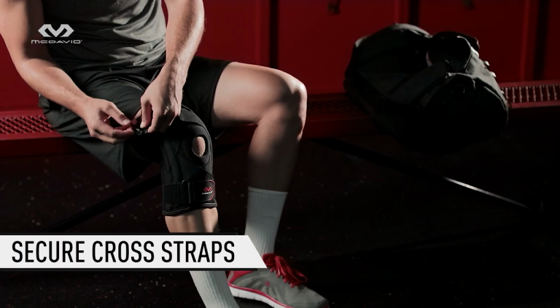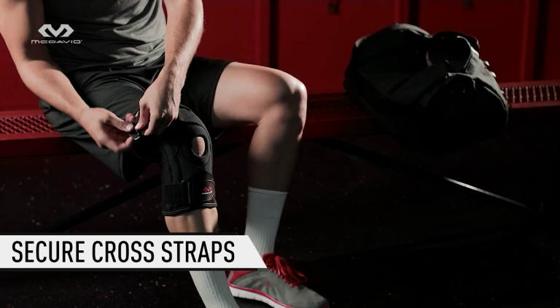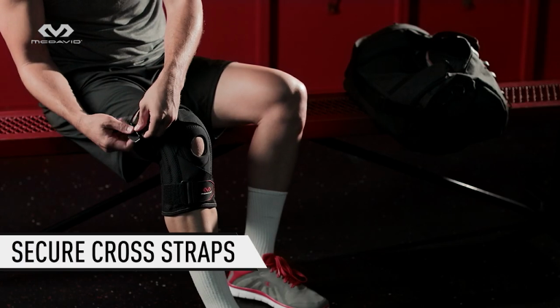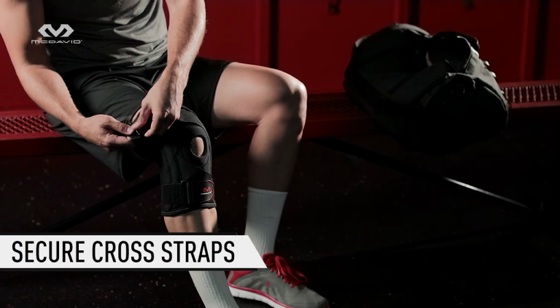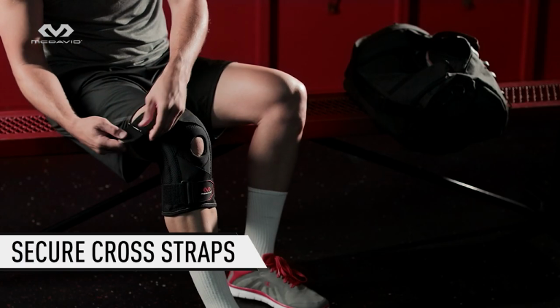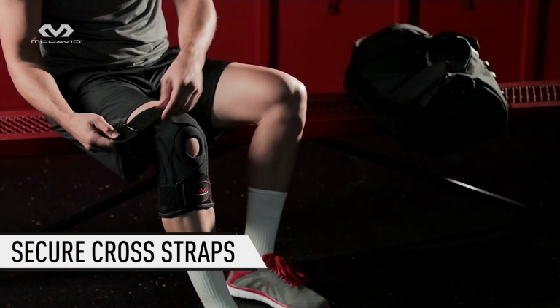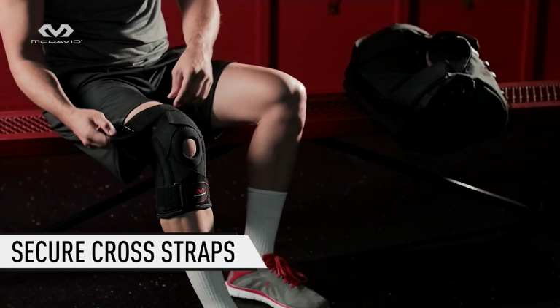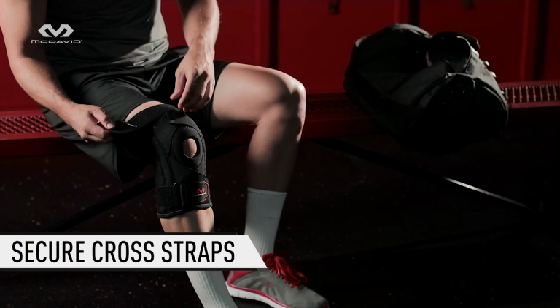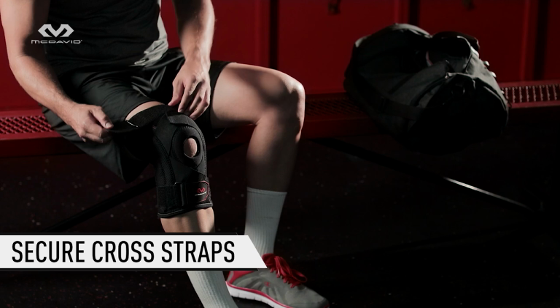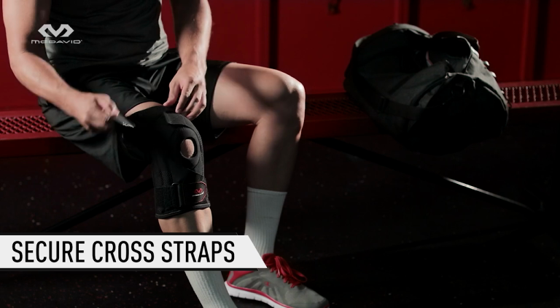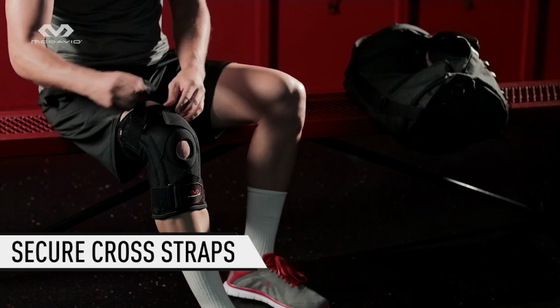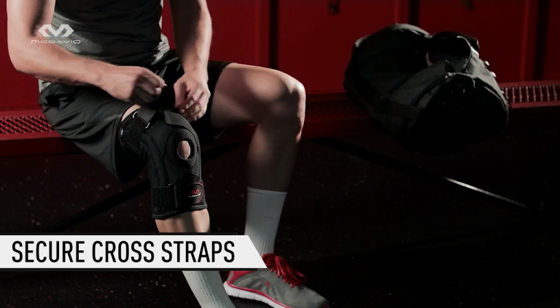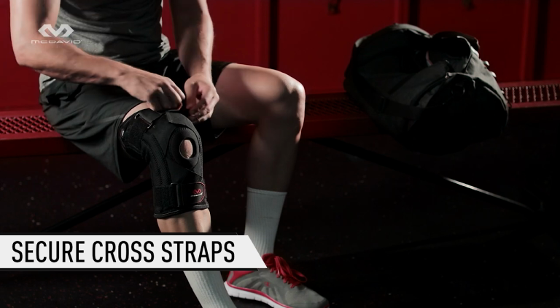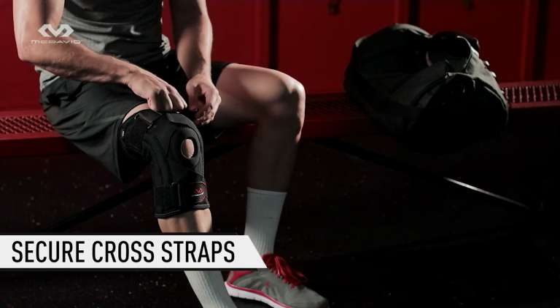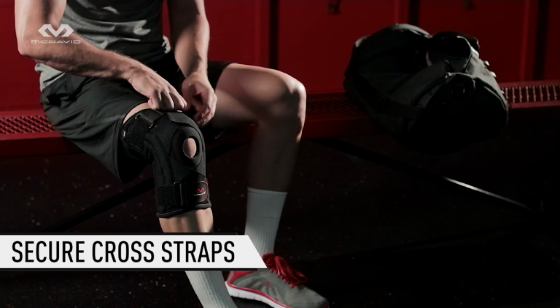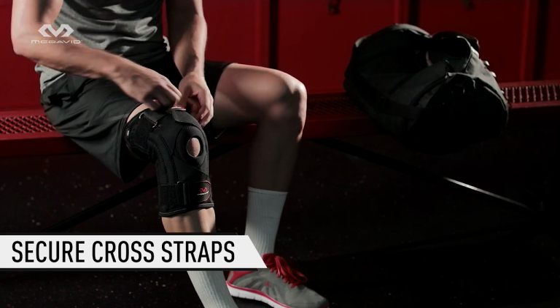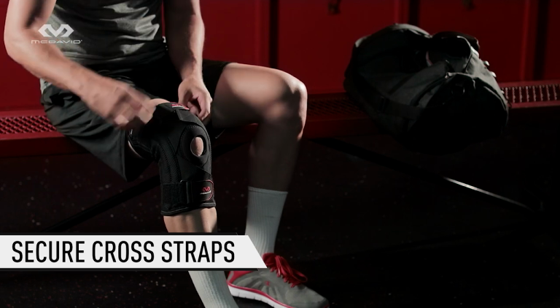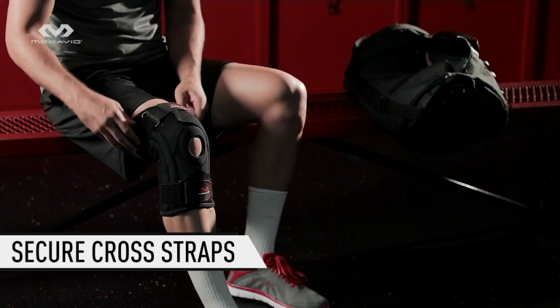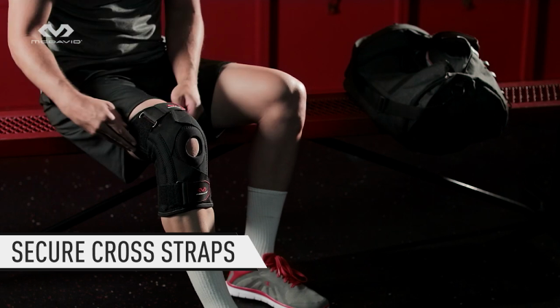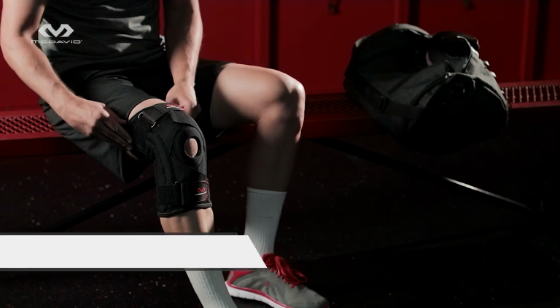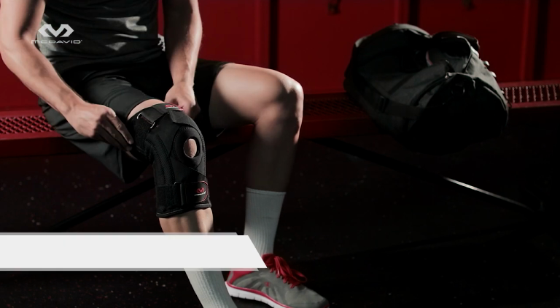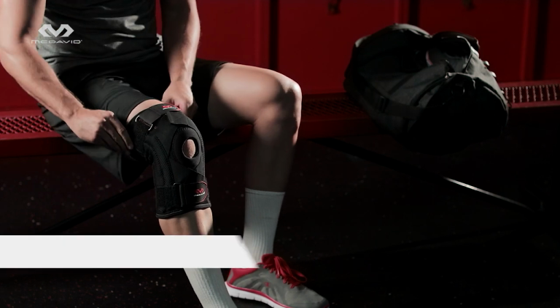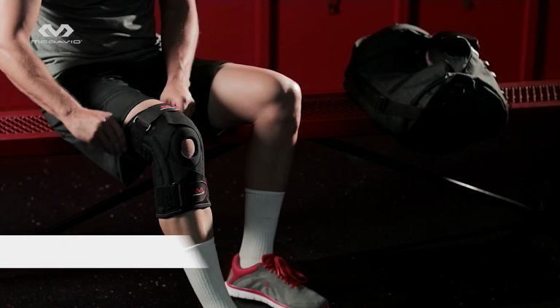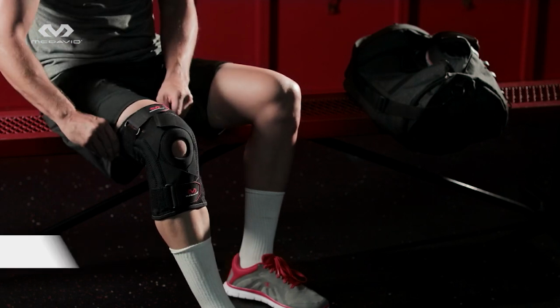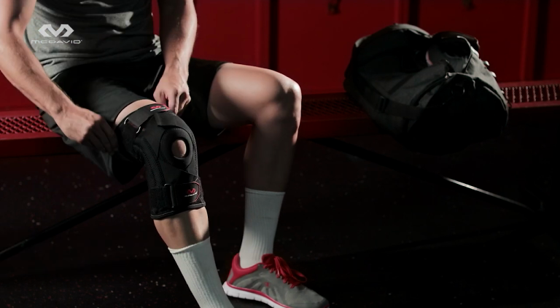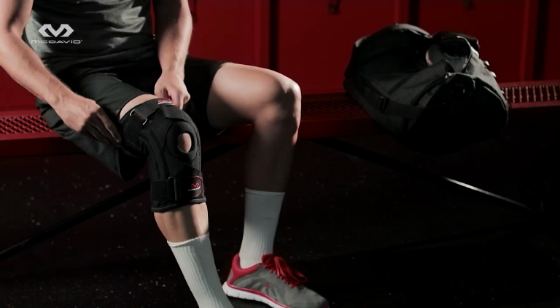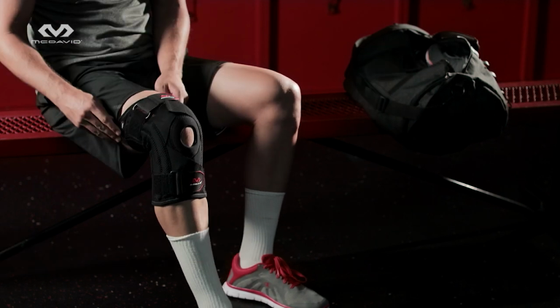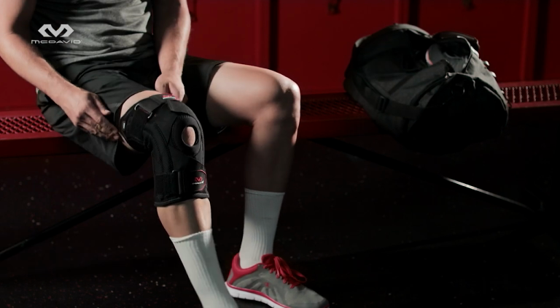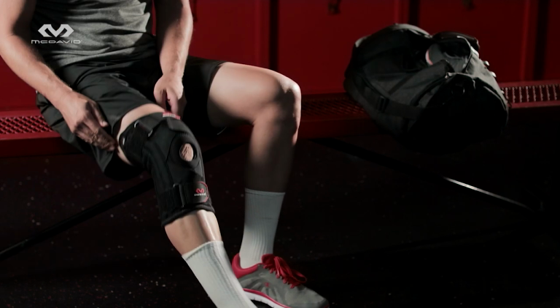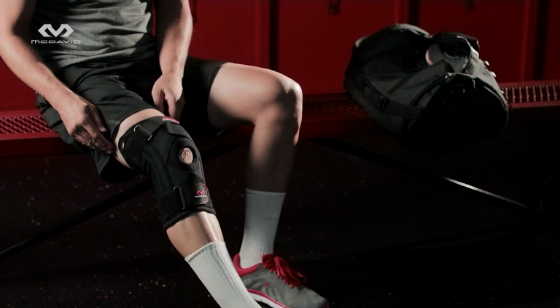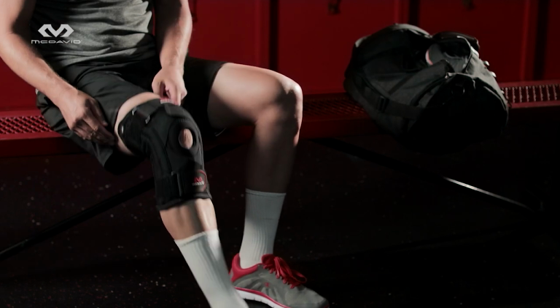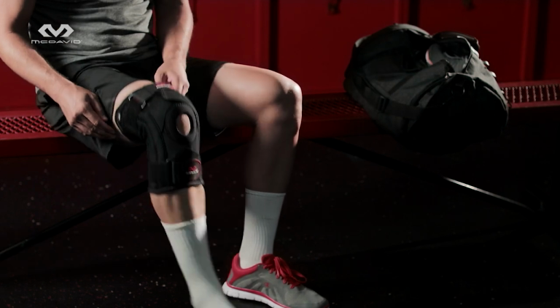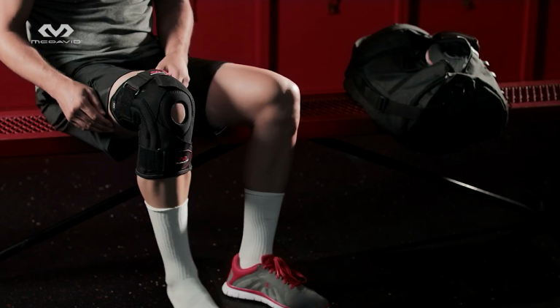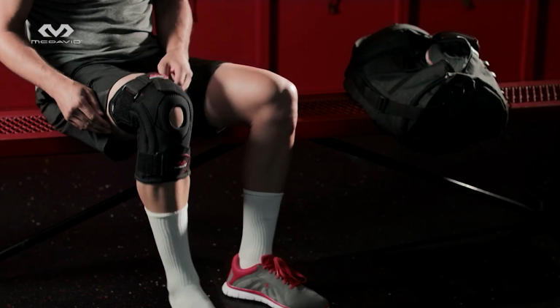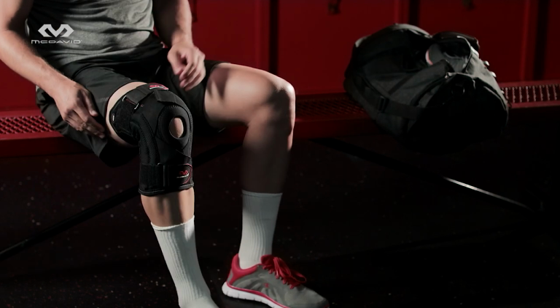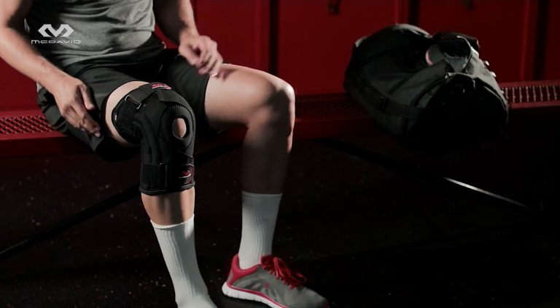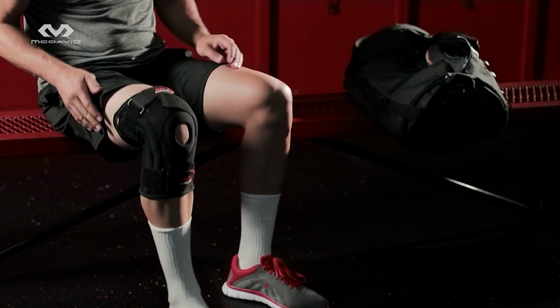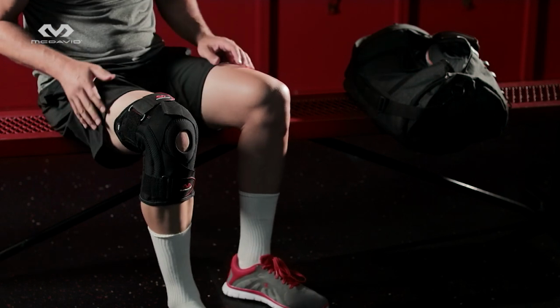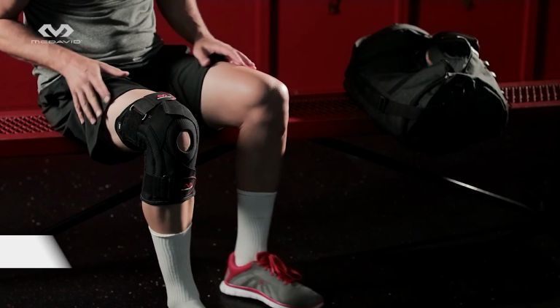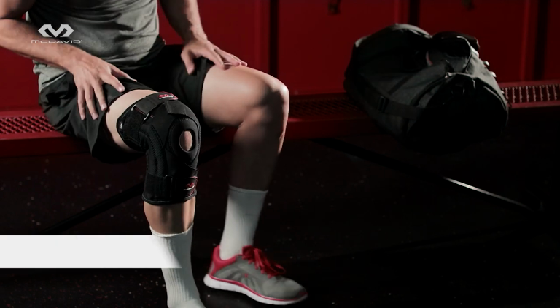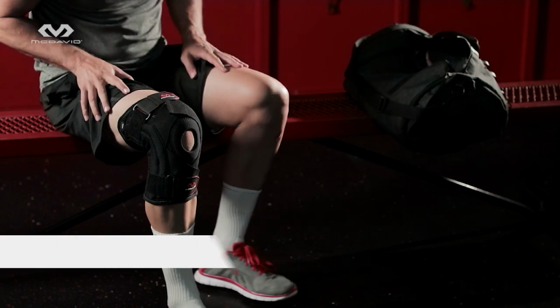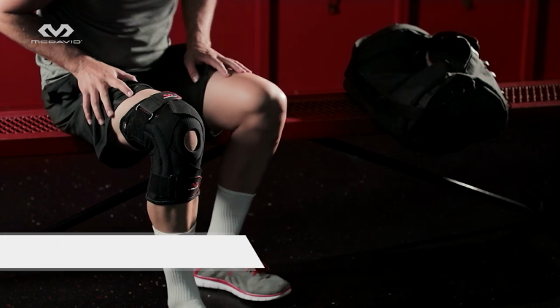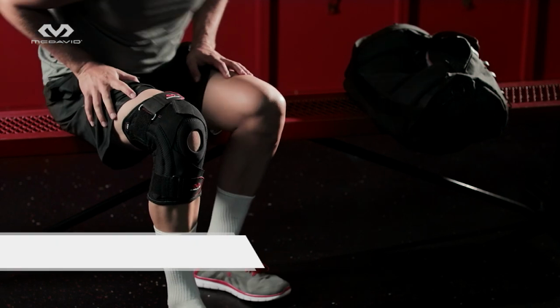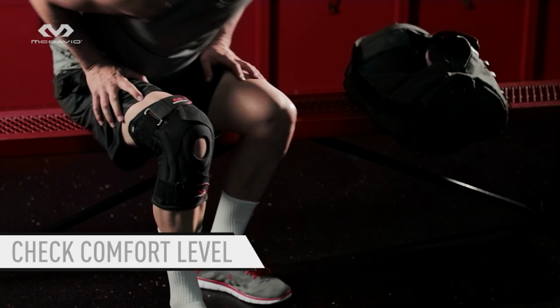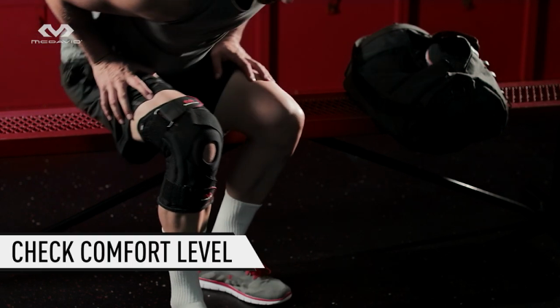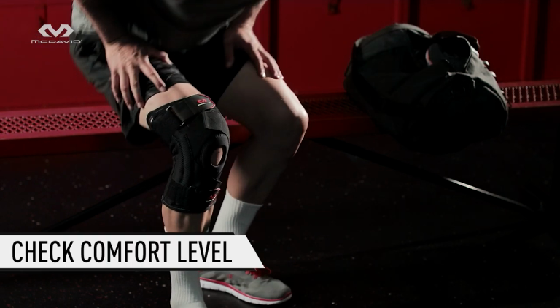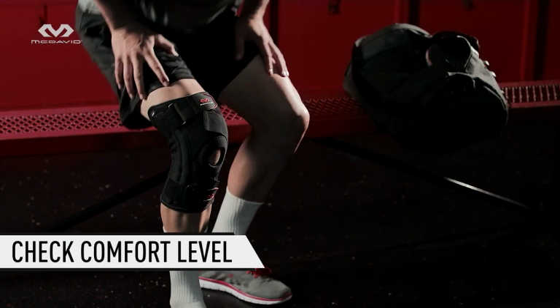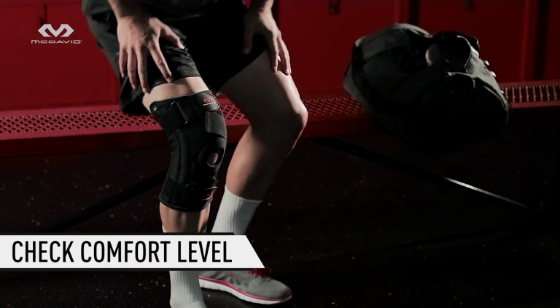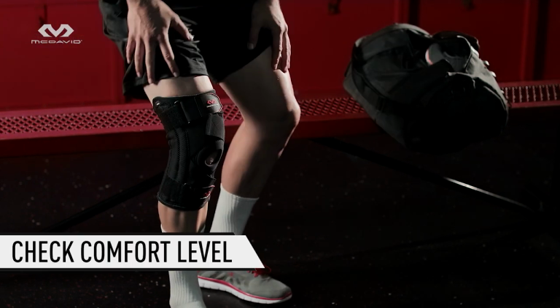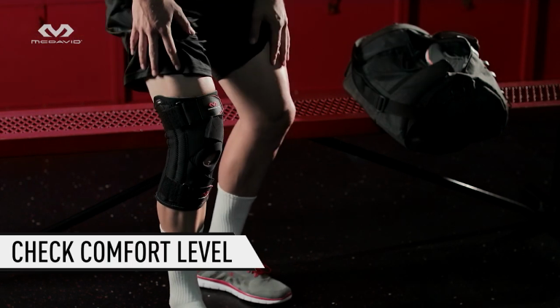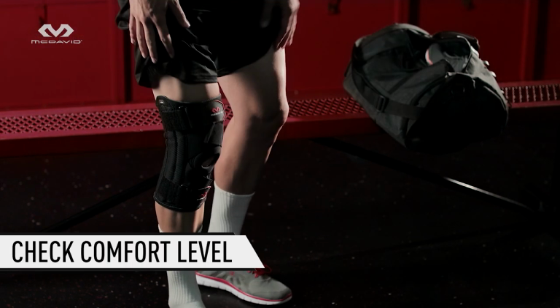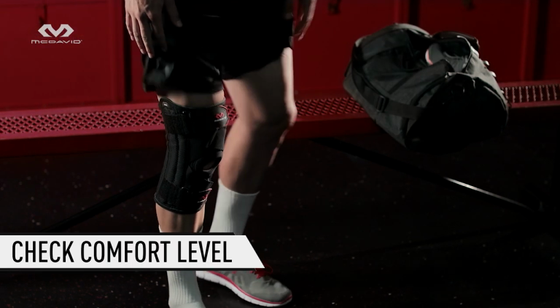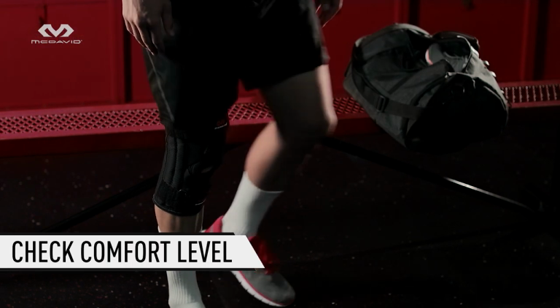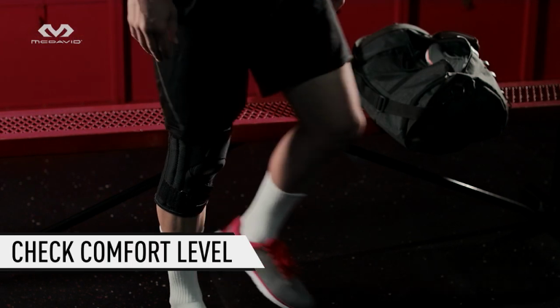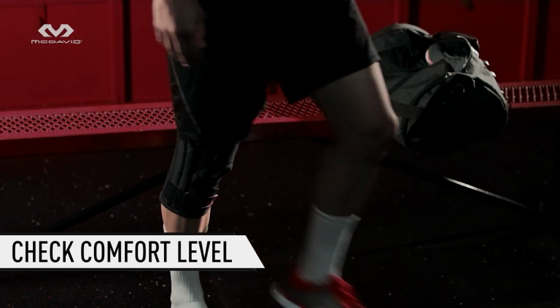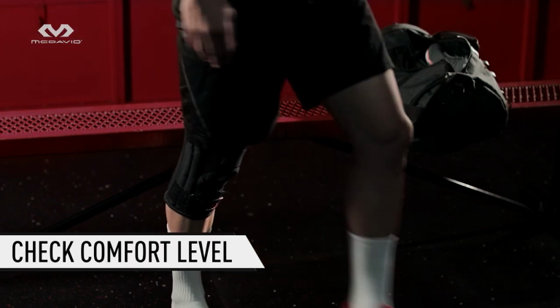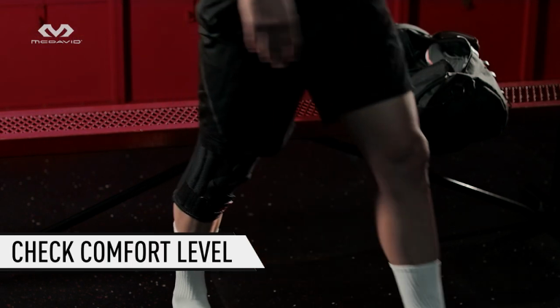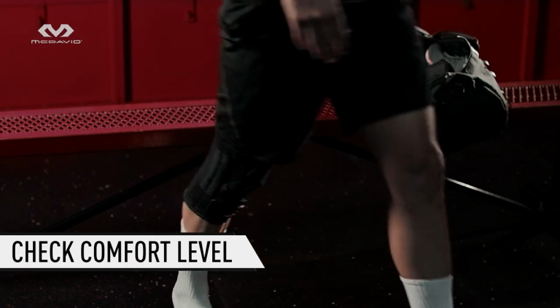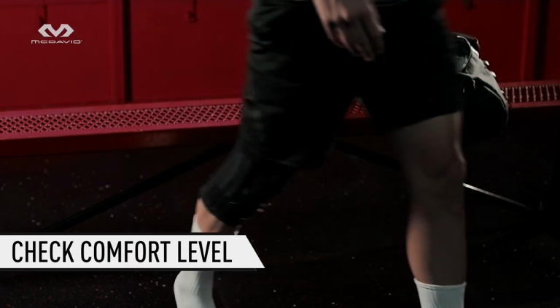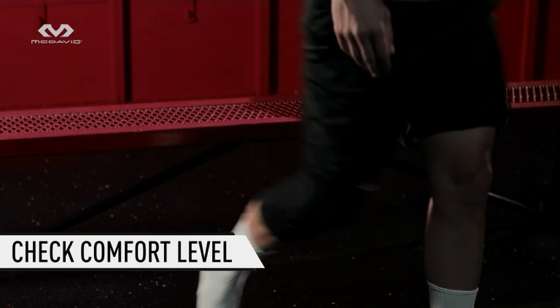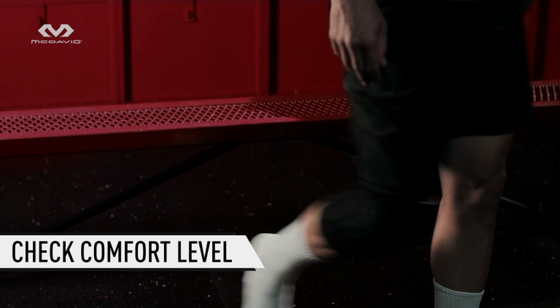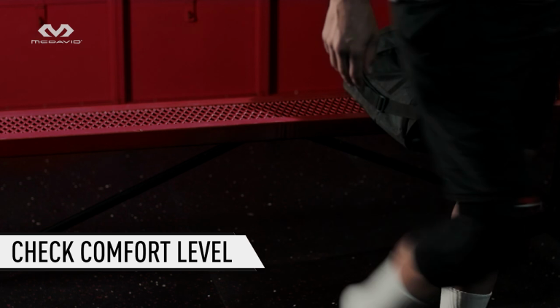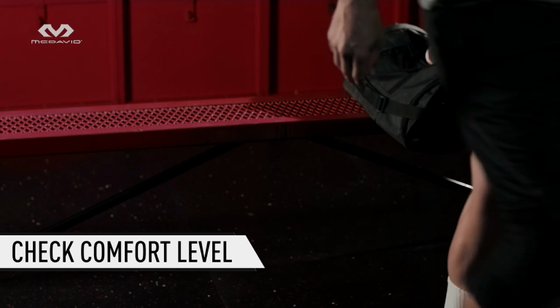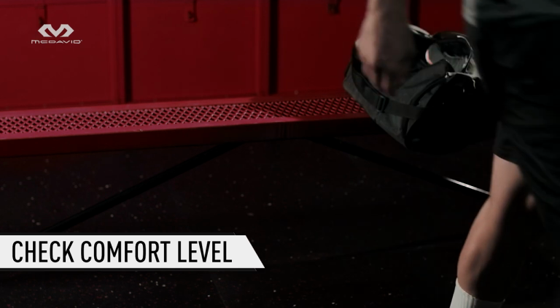Tighten cross straps to a comfortable and supportive tension level. Stand, move around, and adjust straps if needed.